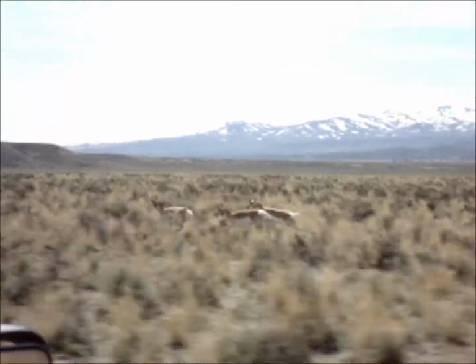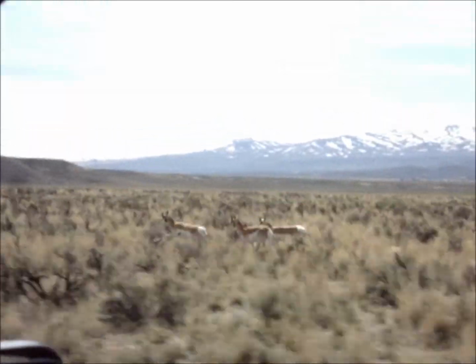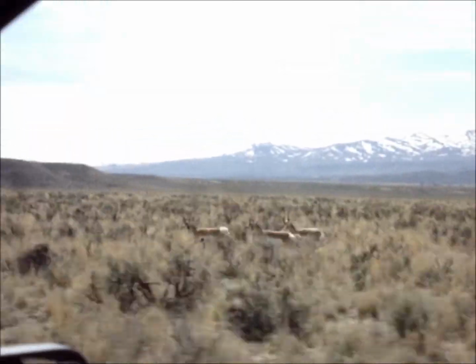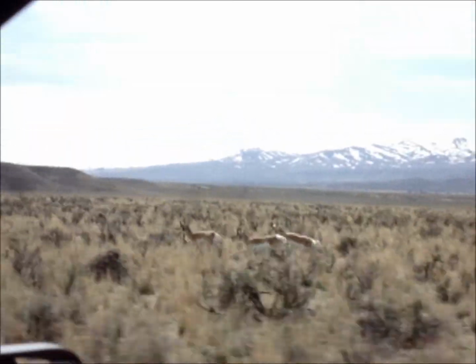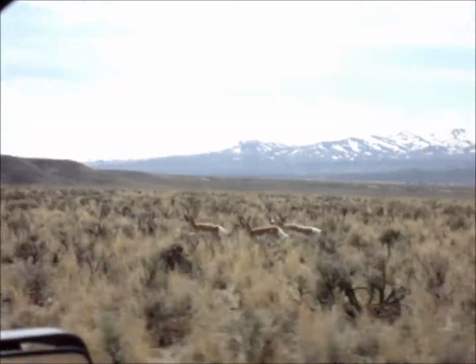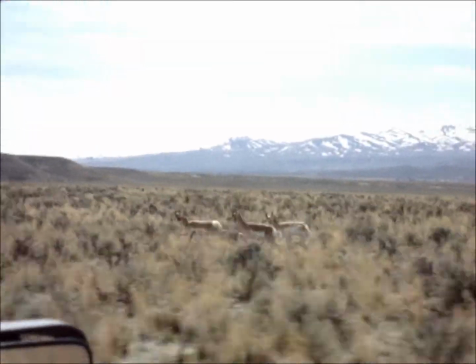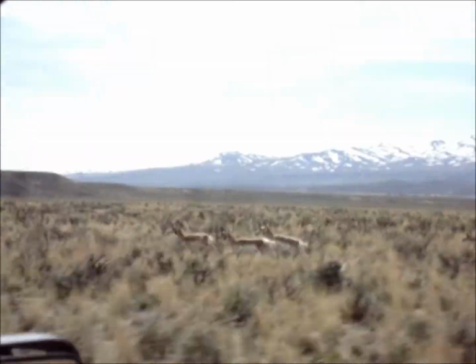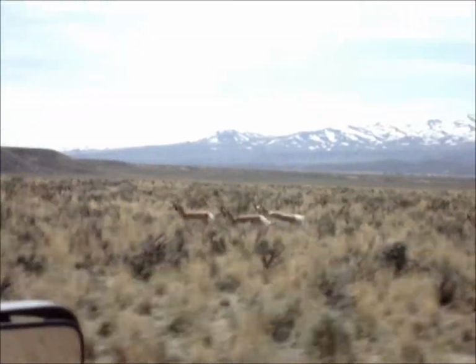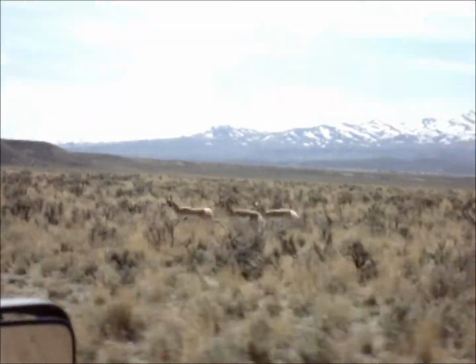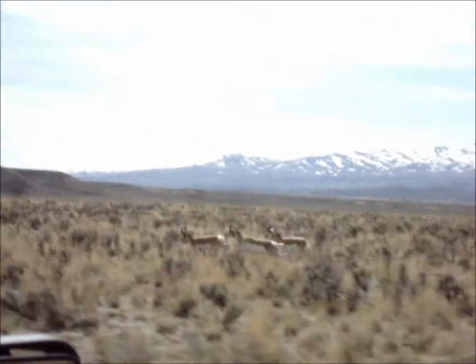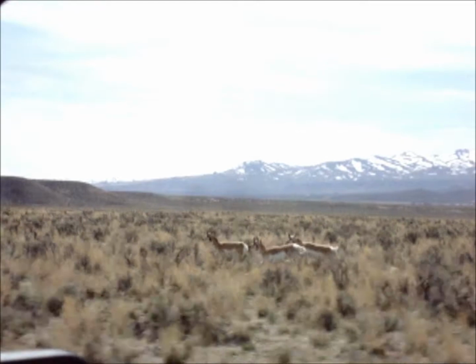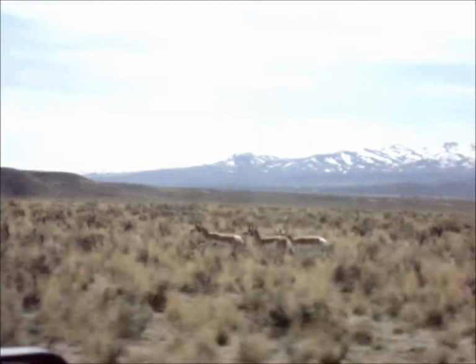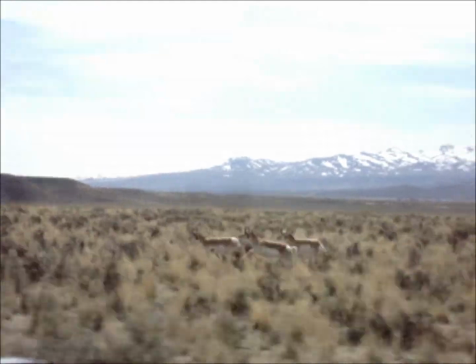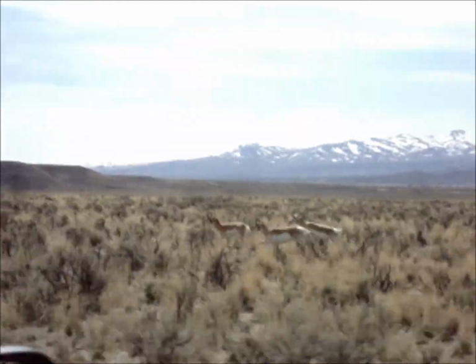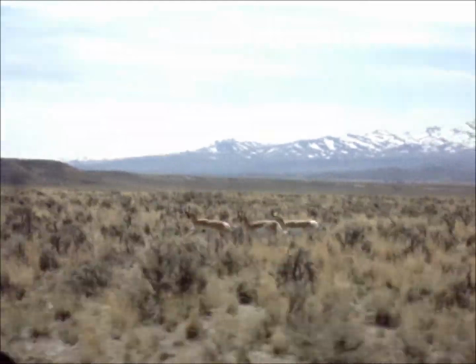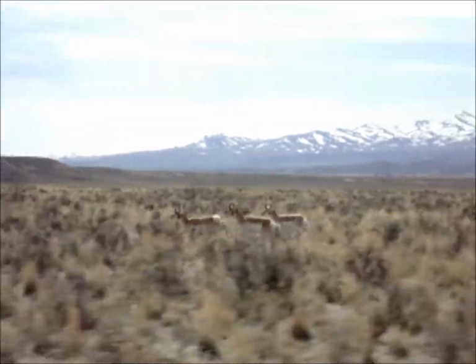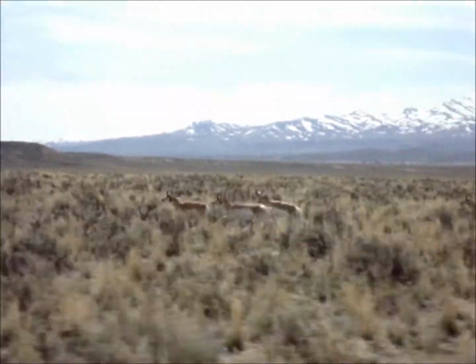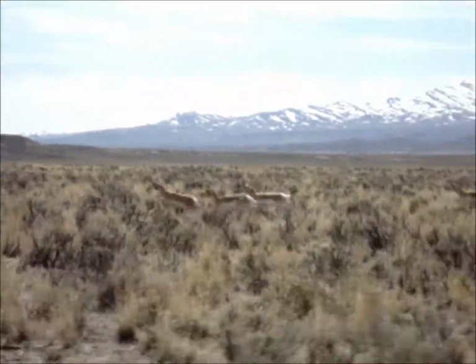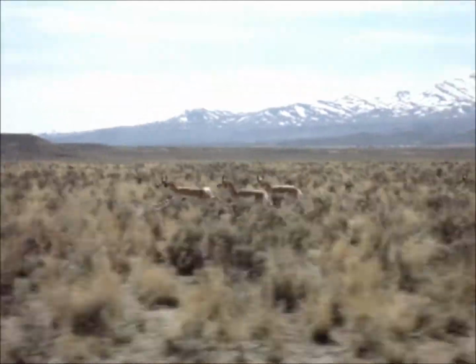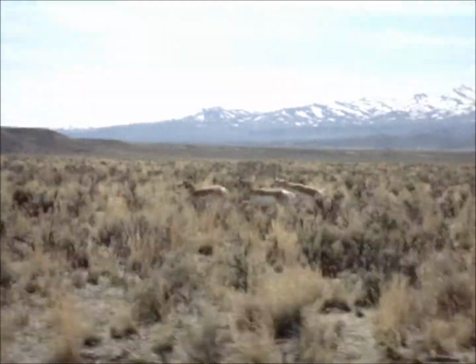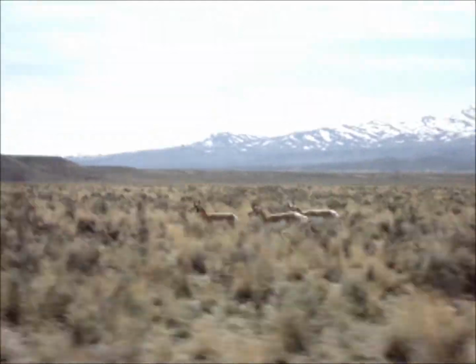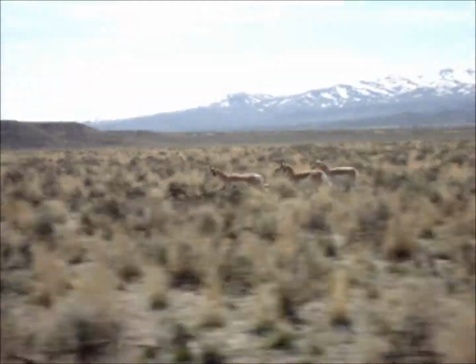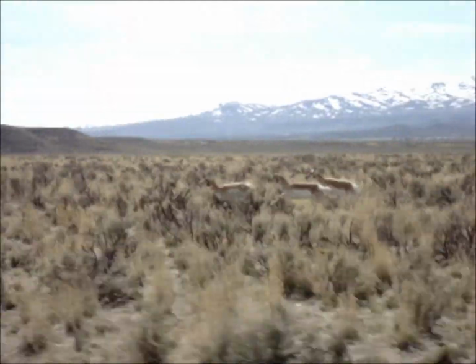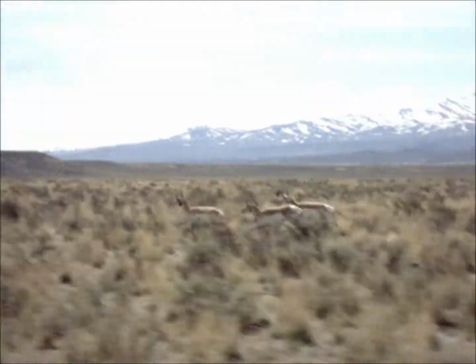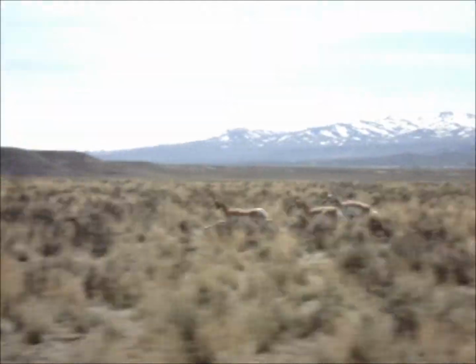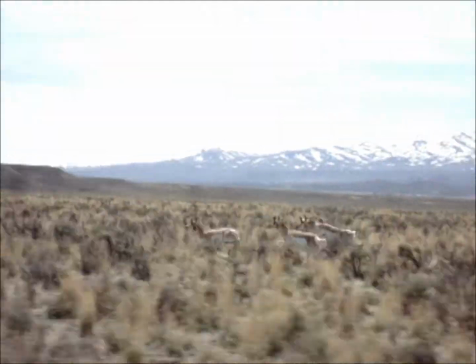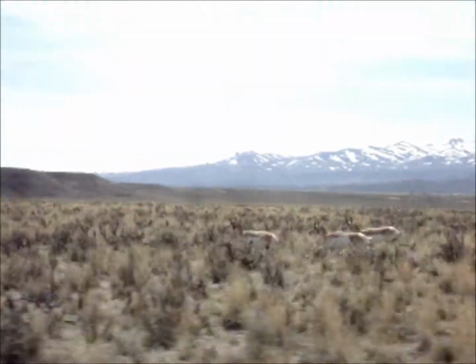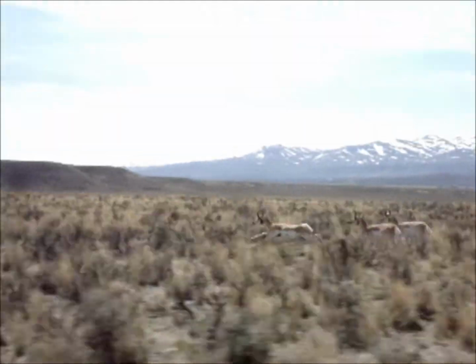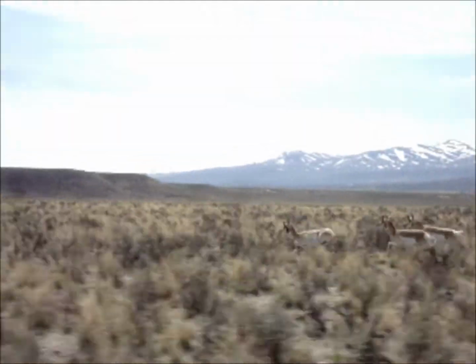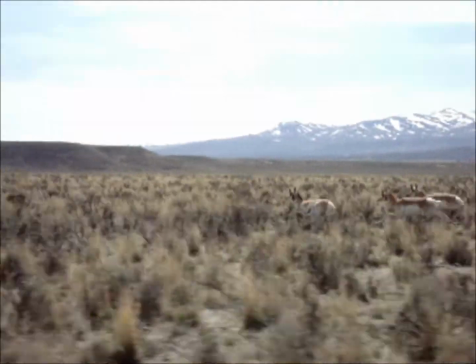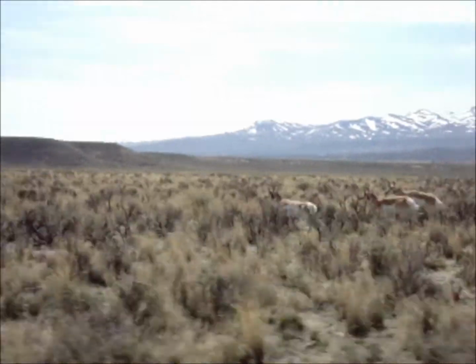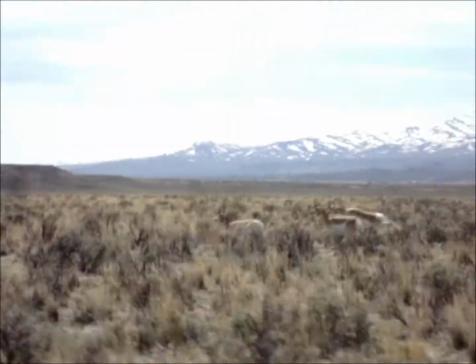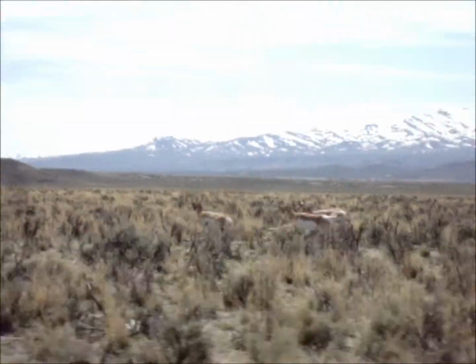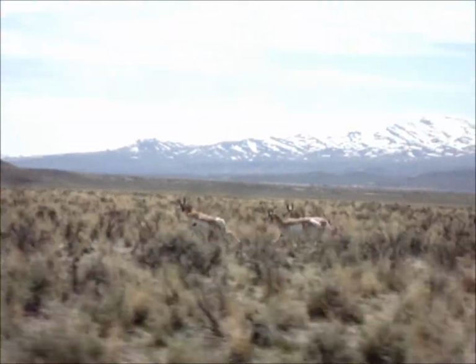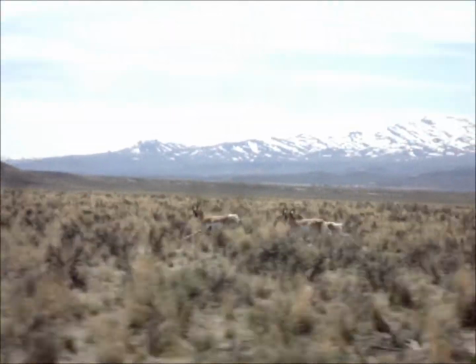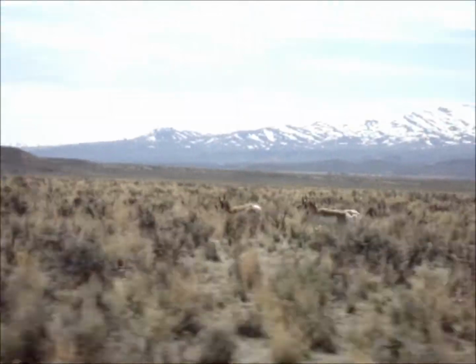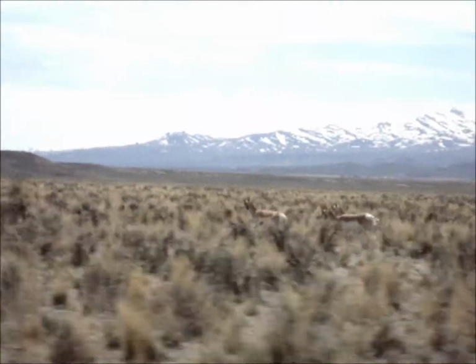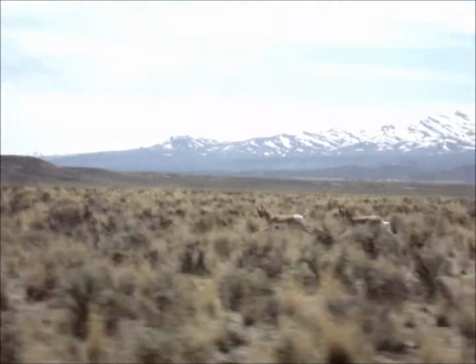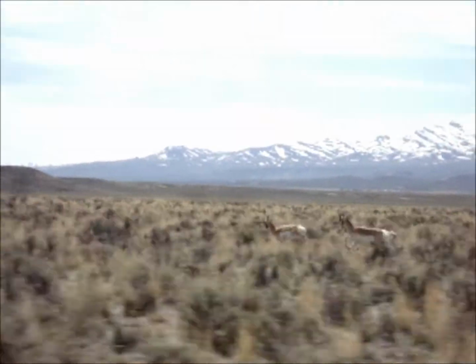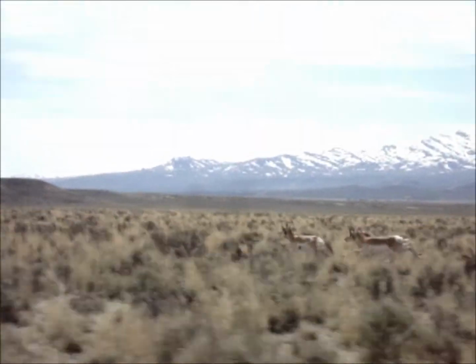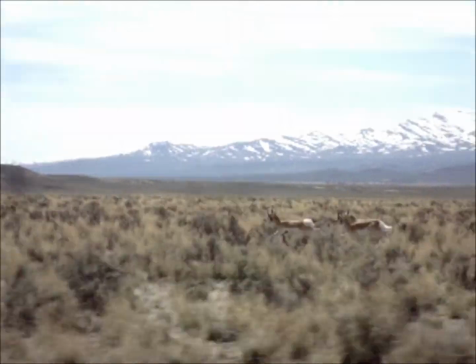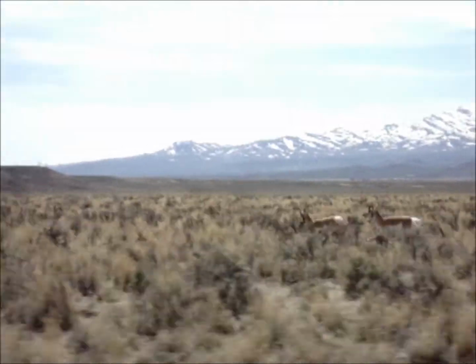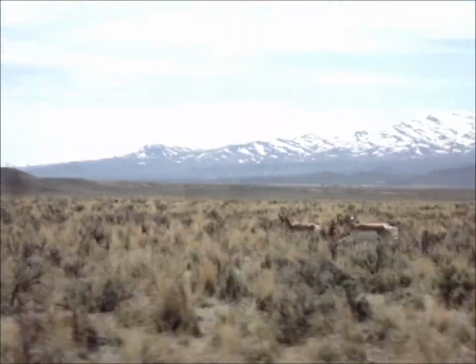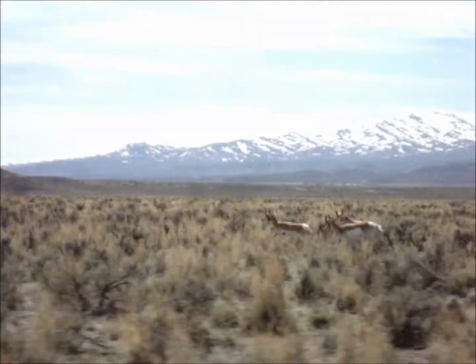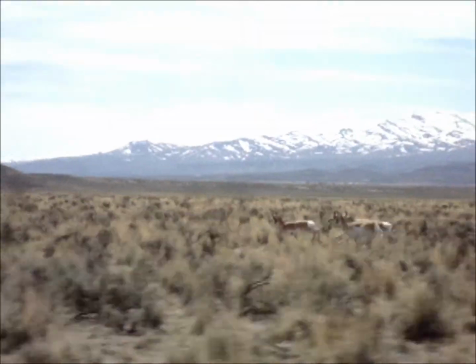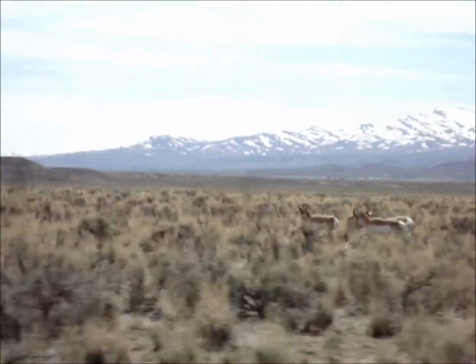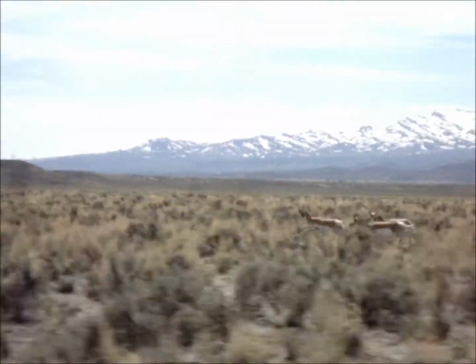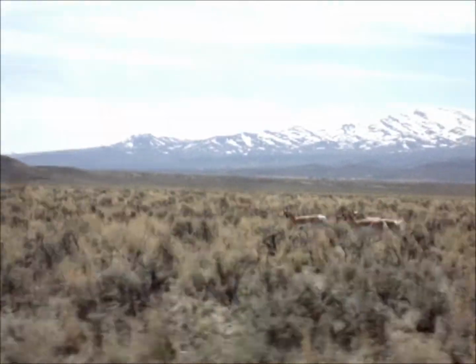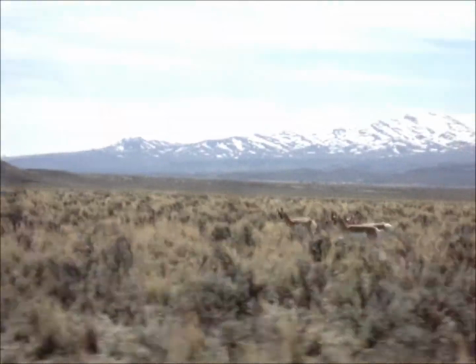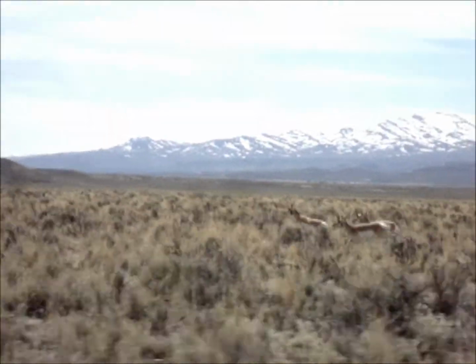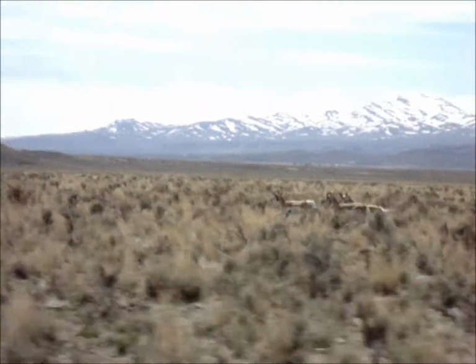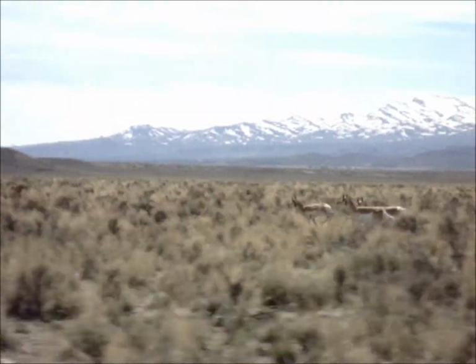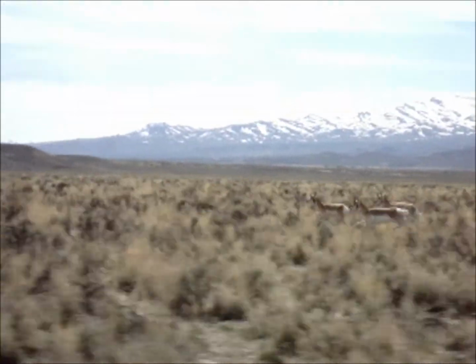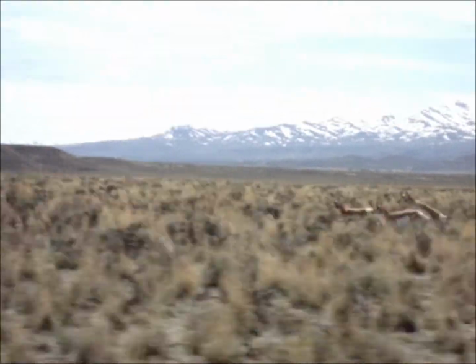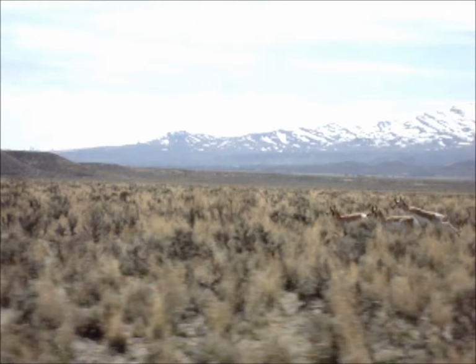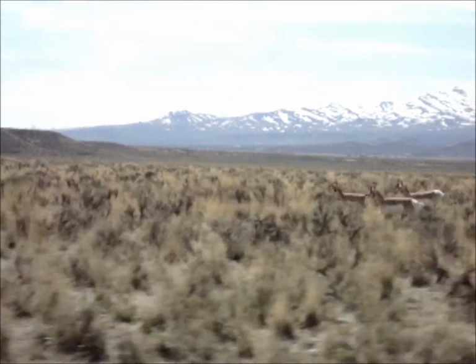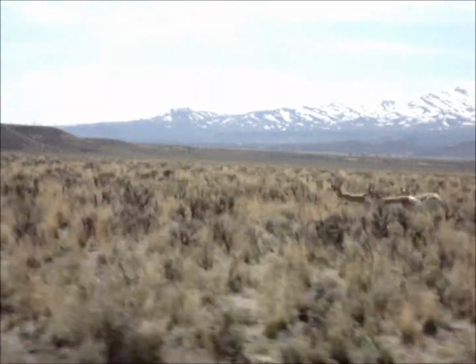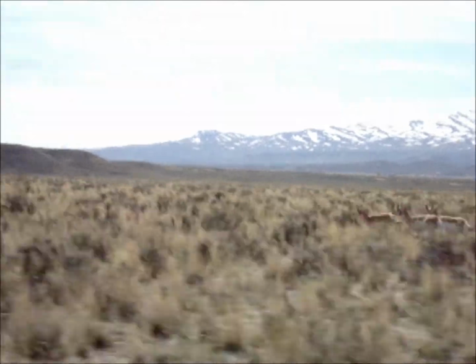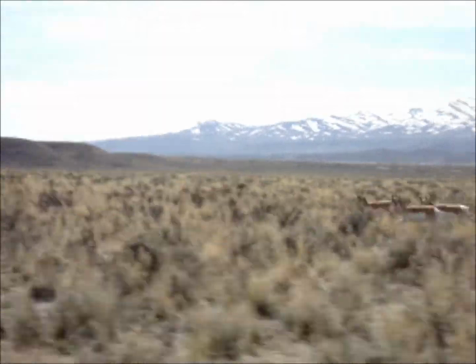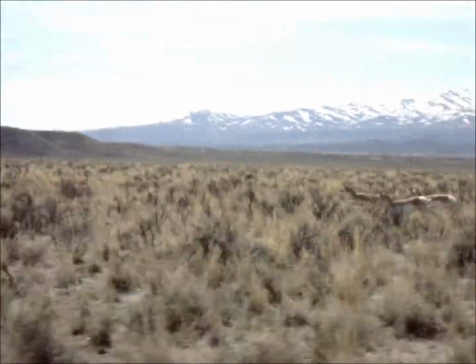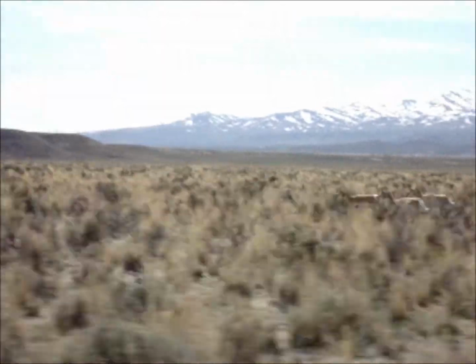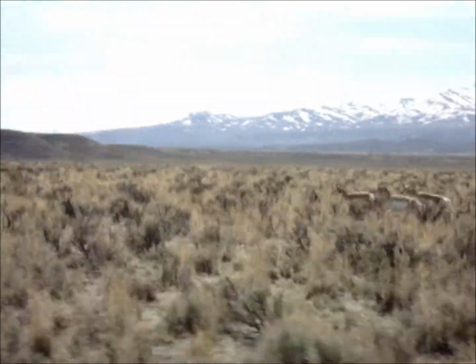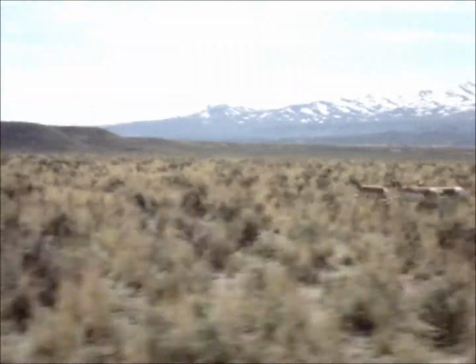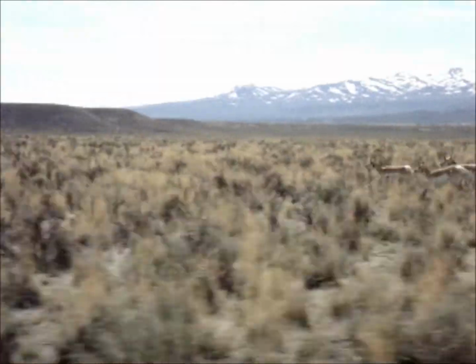Here we are chasing down some antelope out on the Hyde, Nevada desert. Look at them old boys, just running.